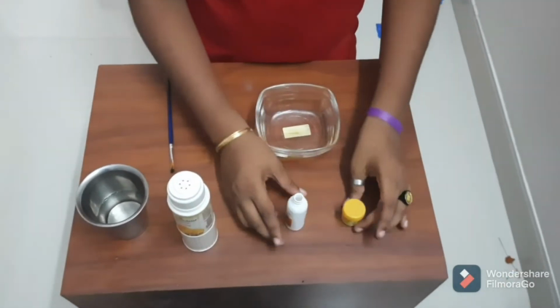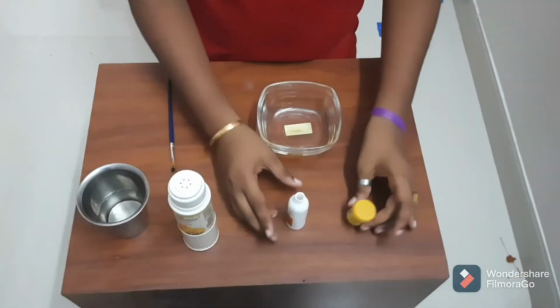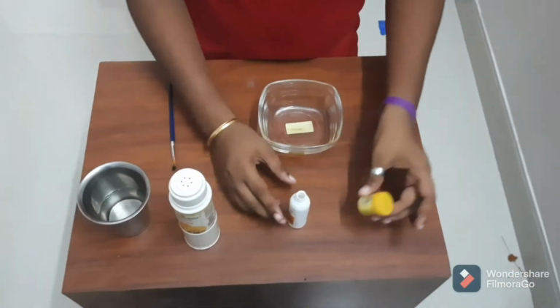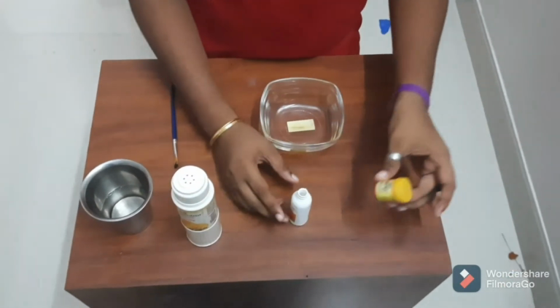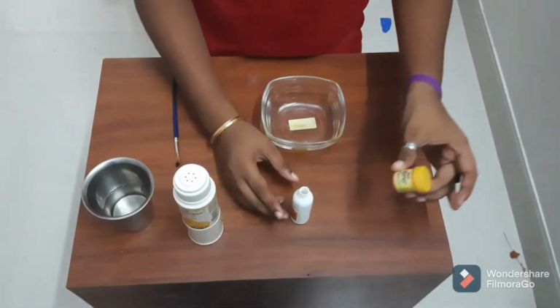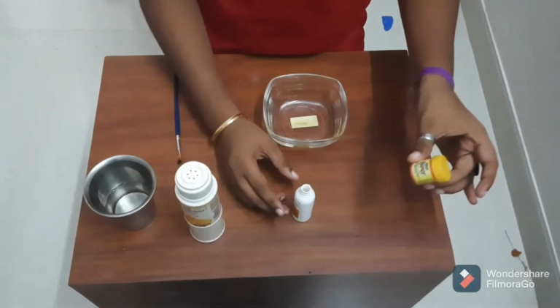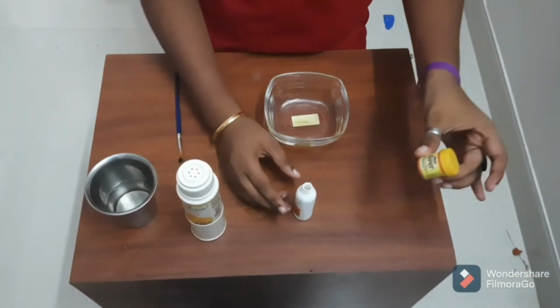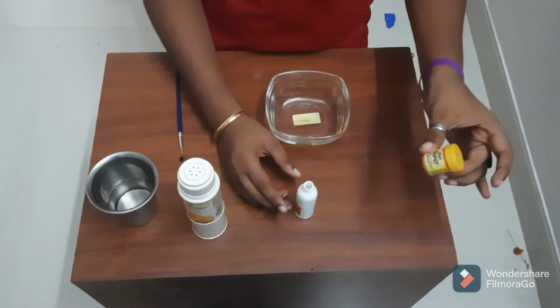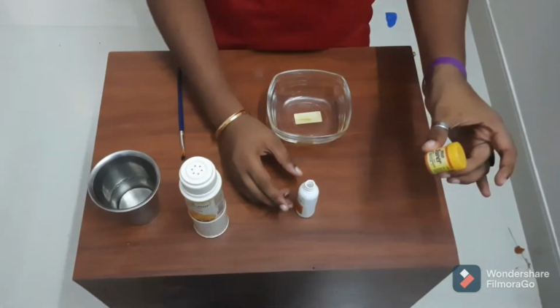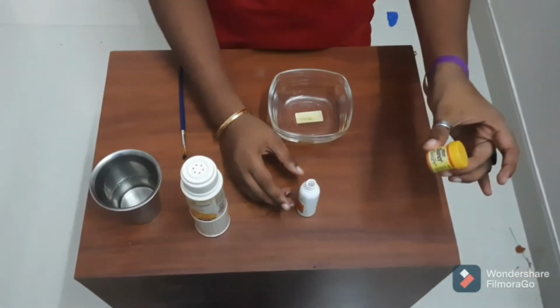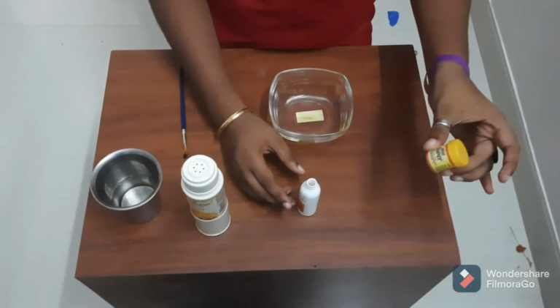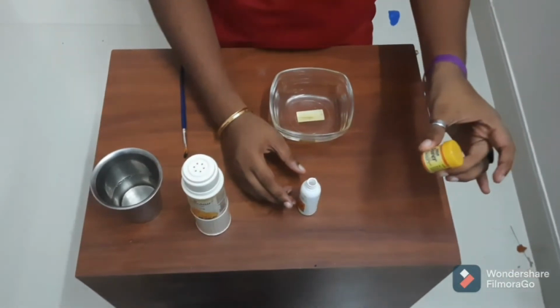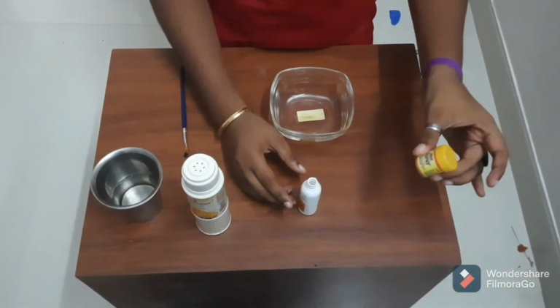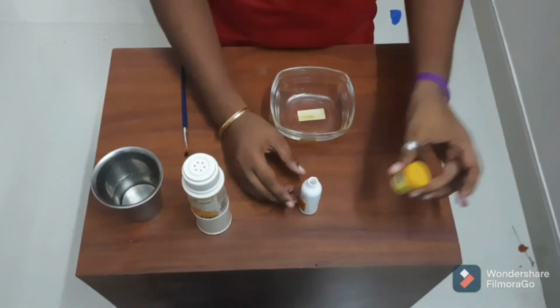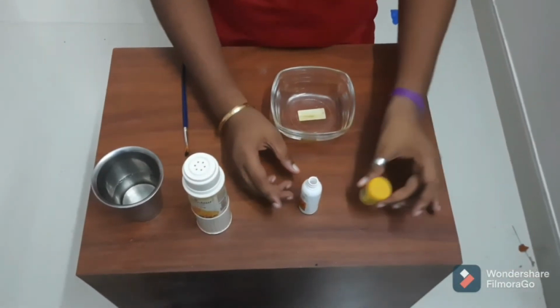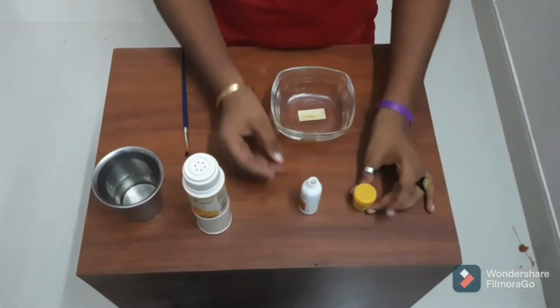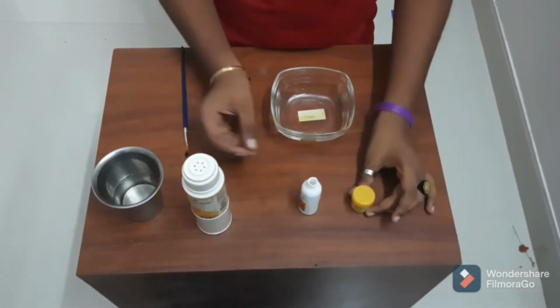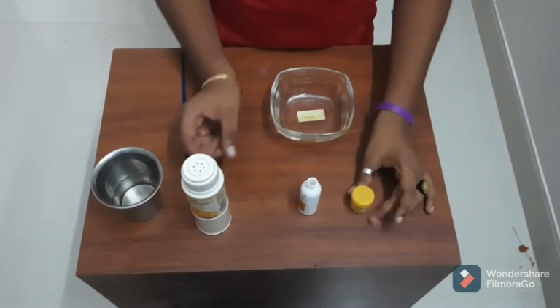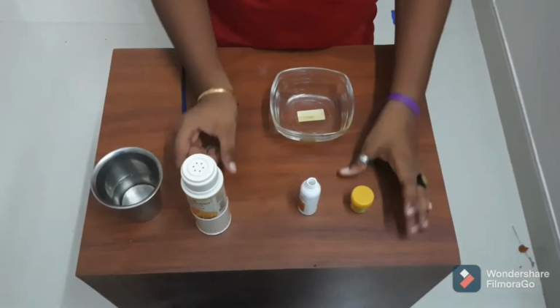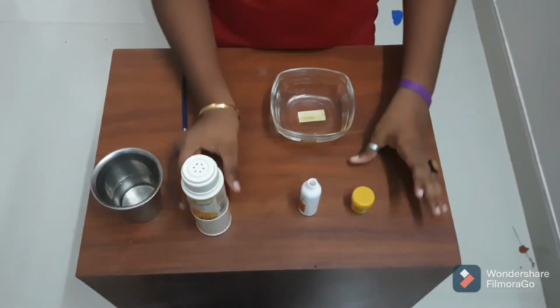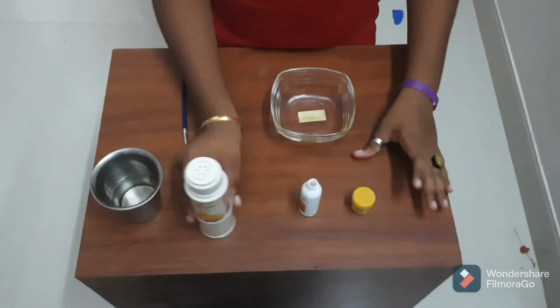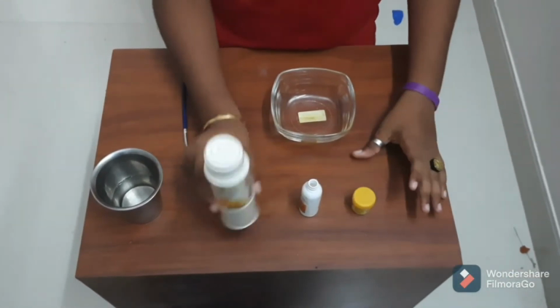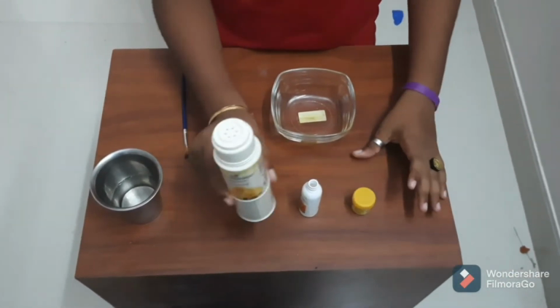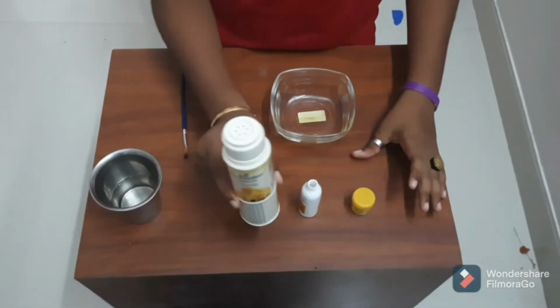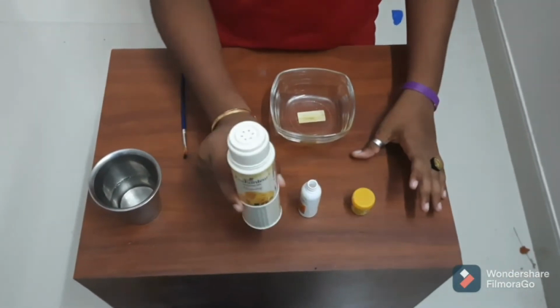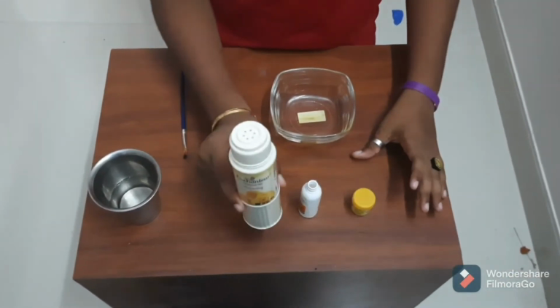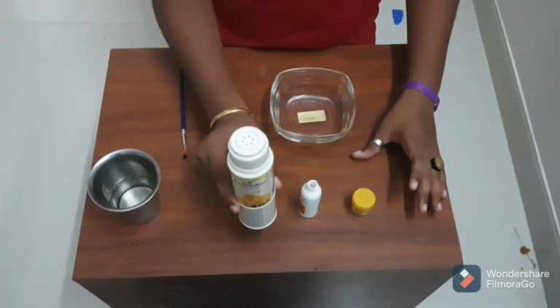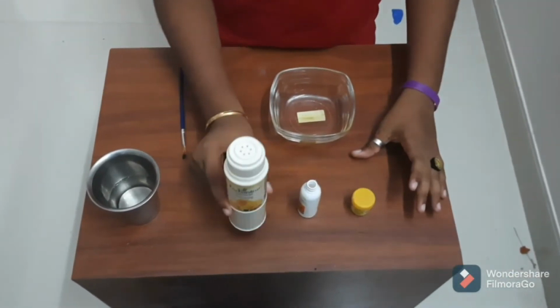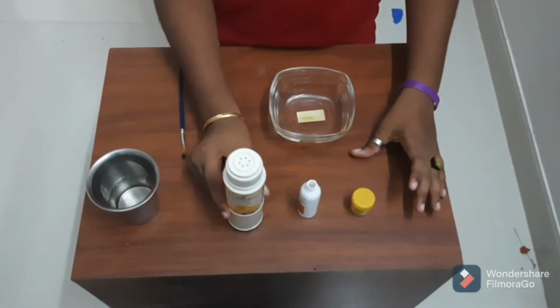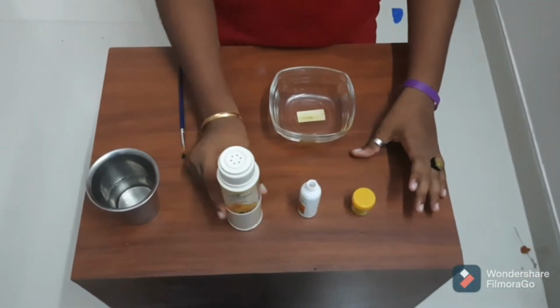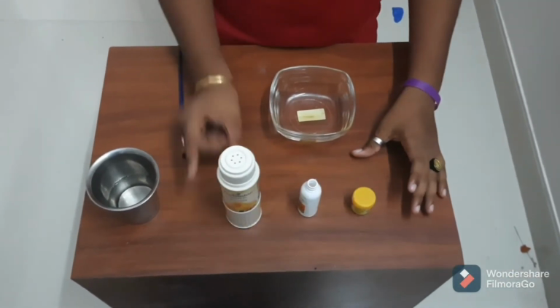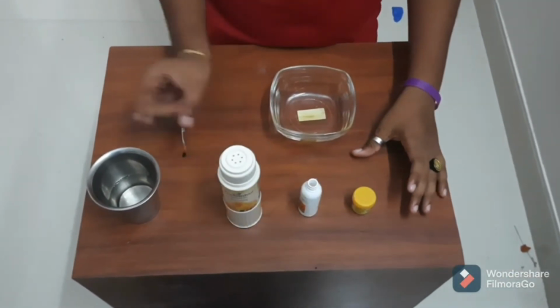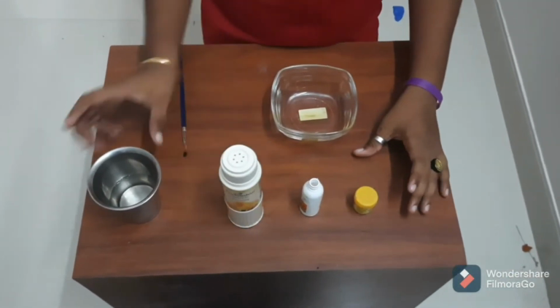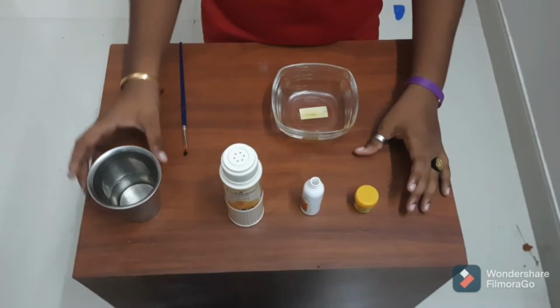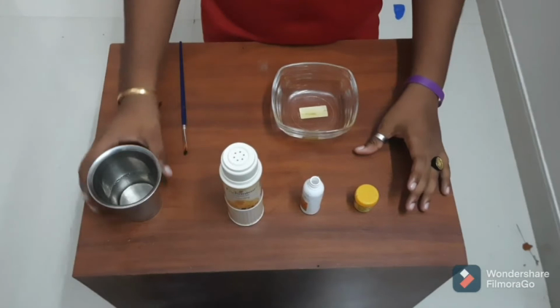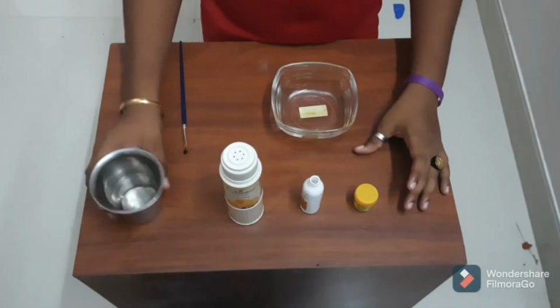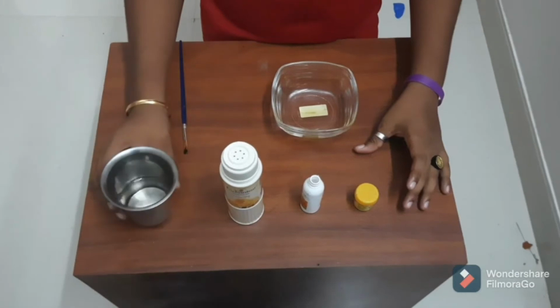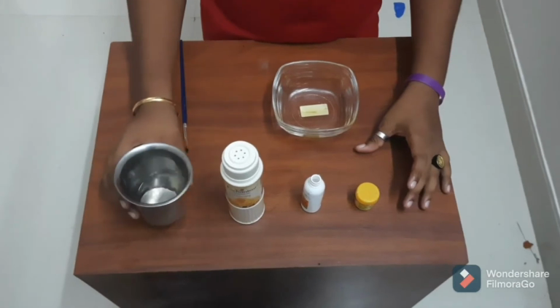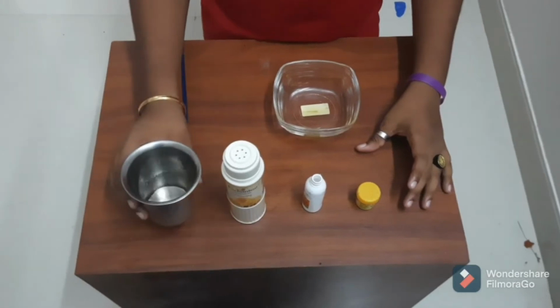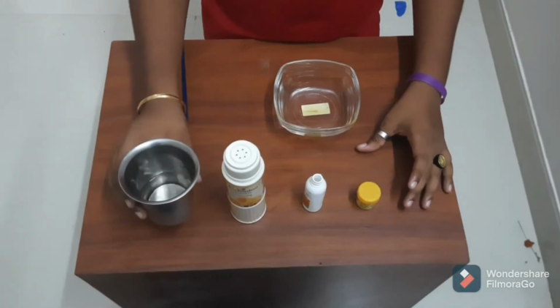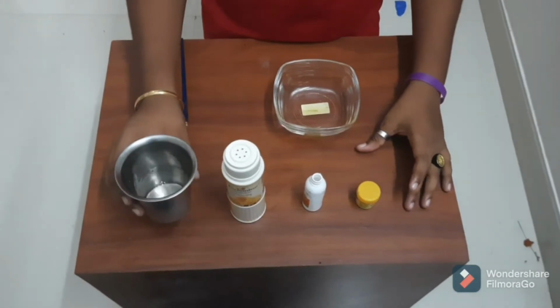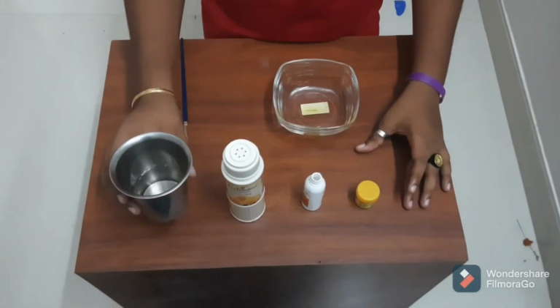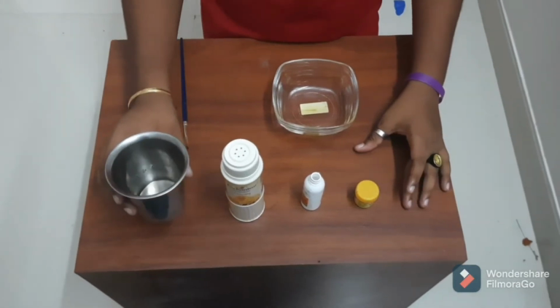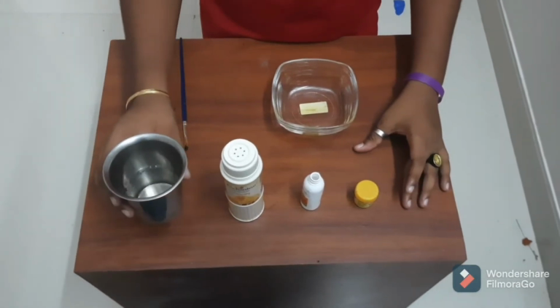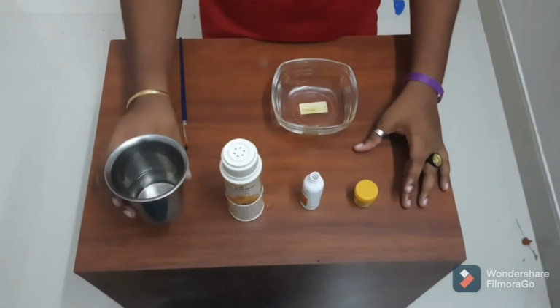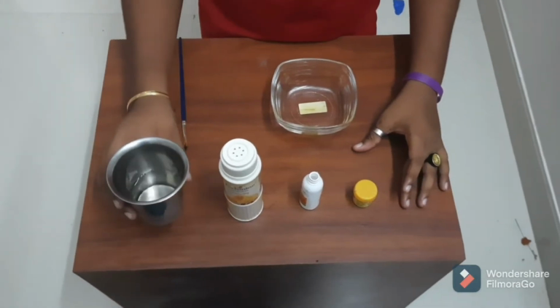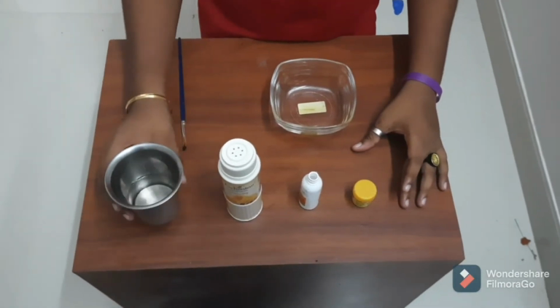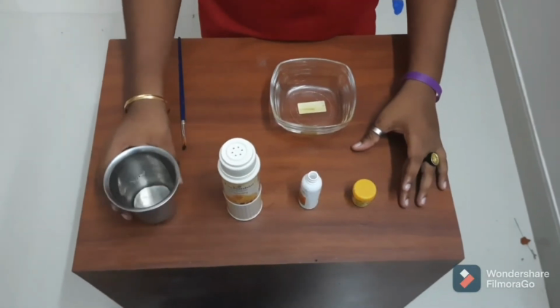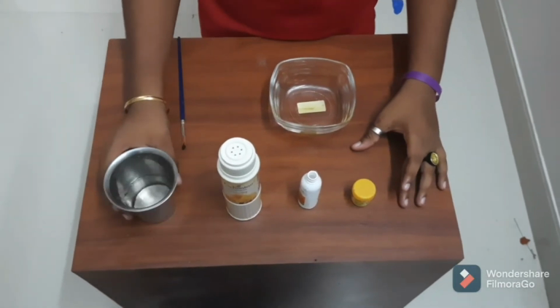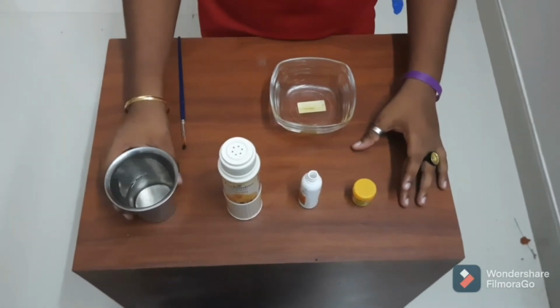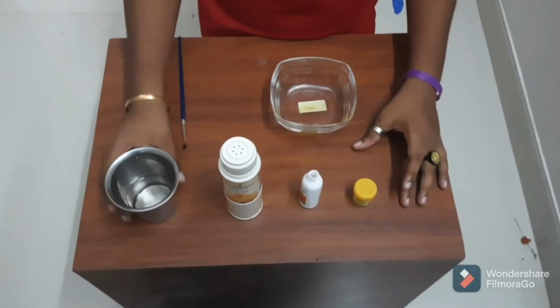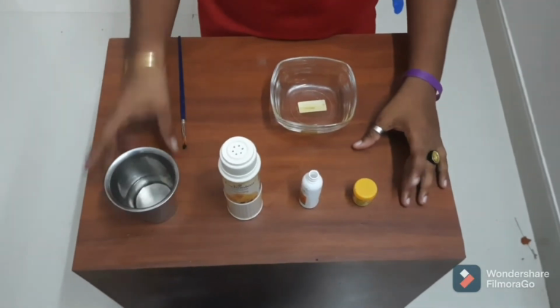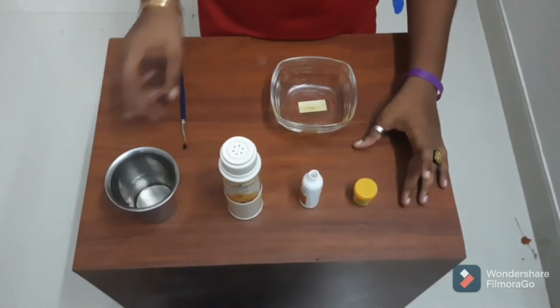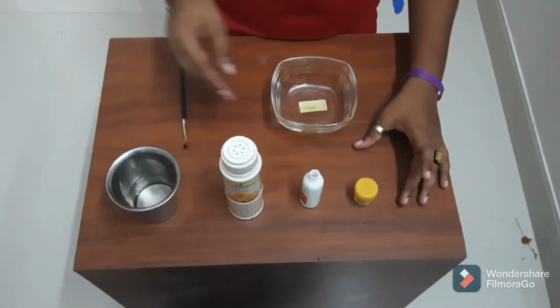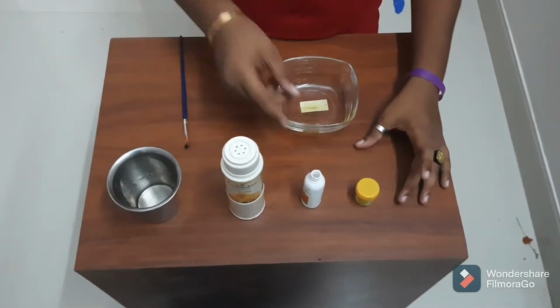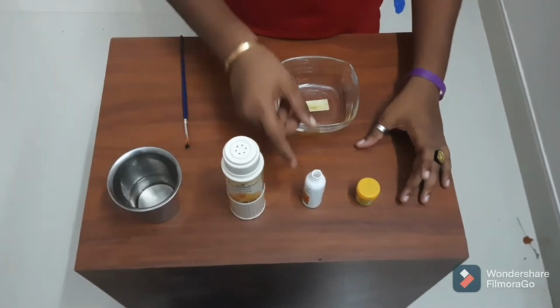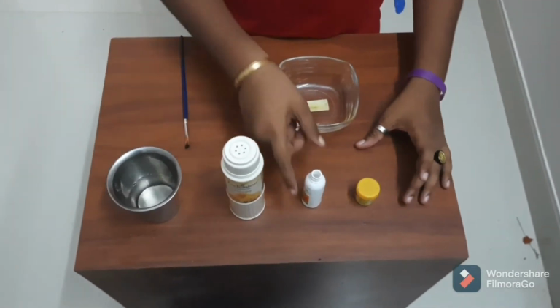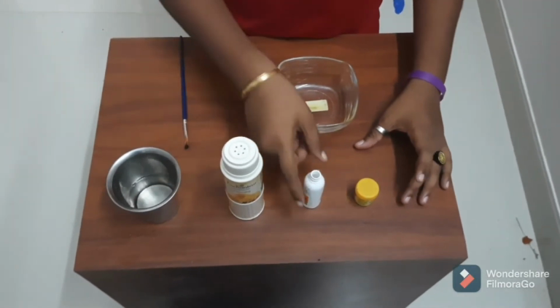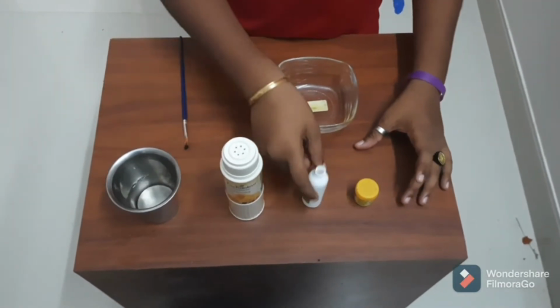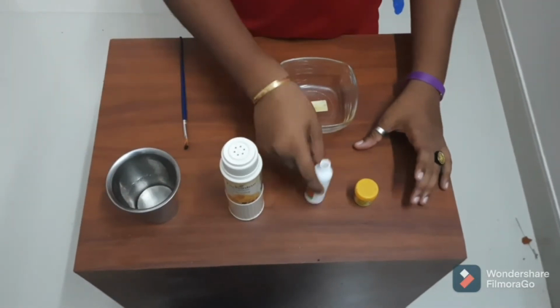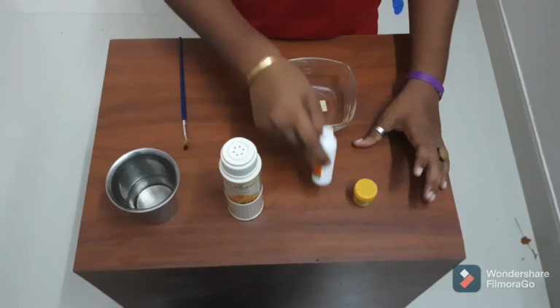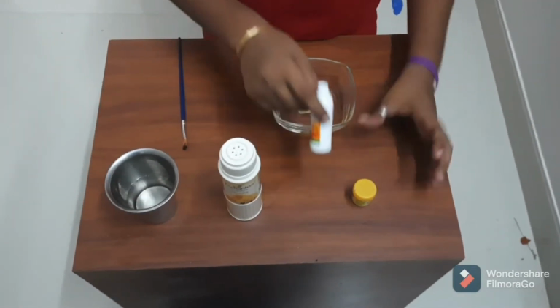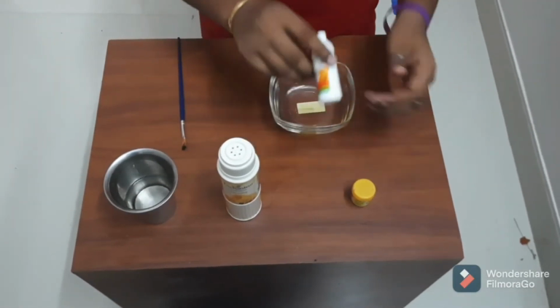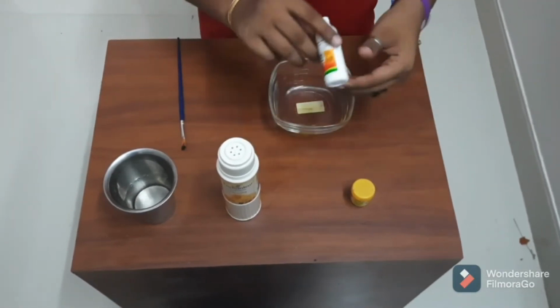This is the food color. This is the powder. We'll see the texture. This is the texture color.